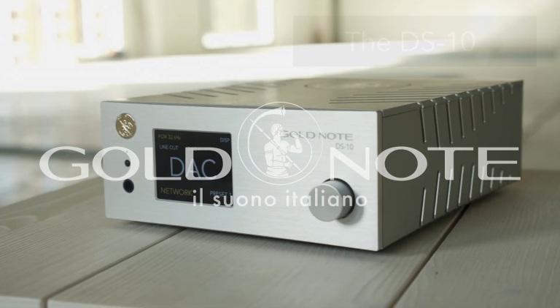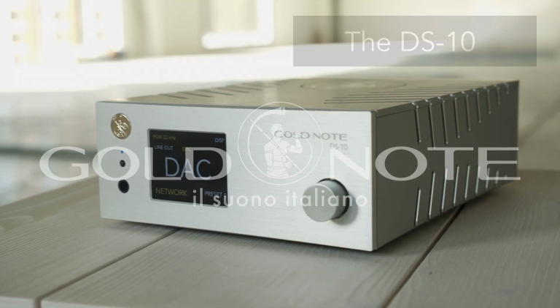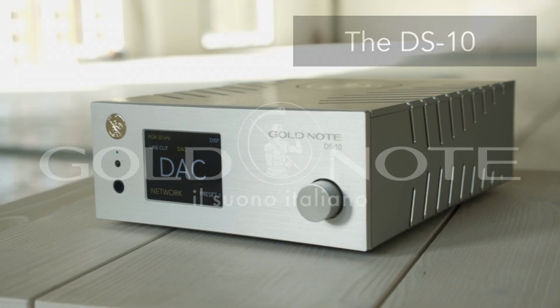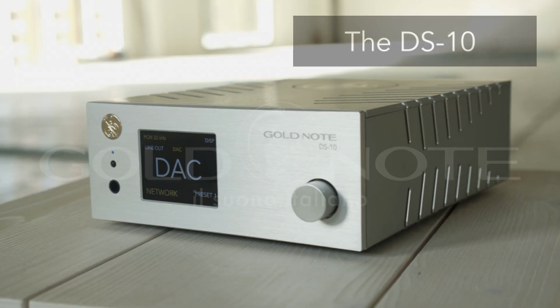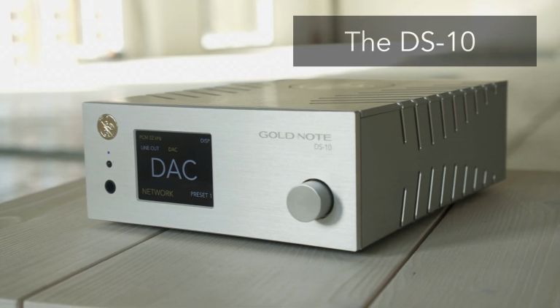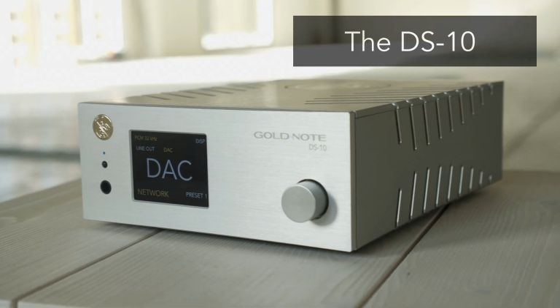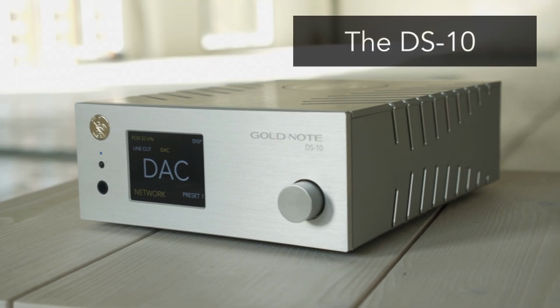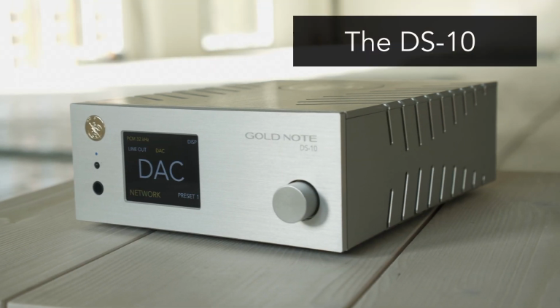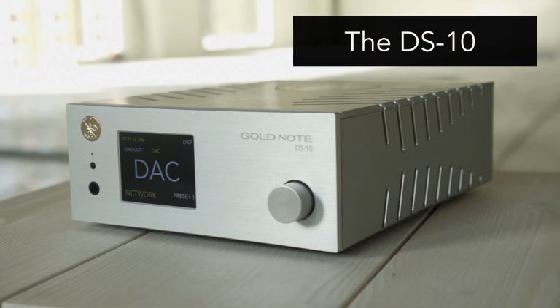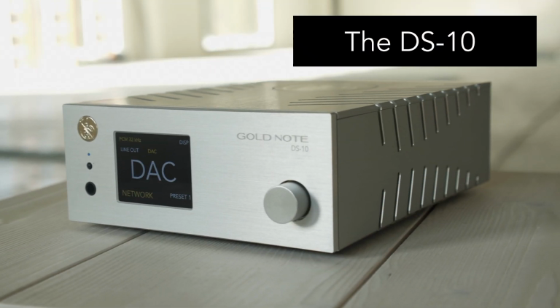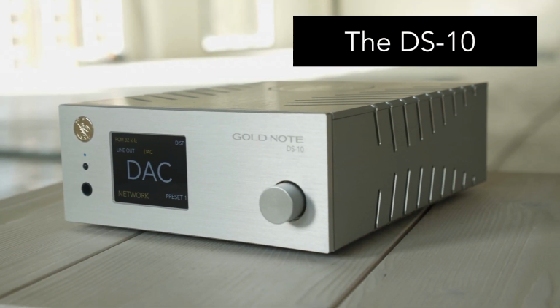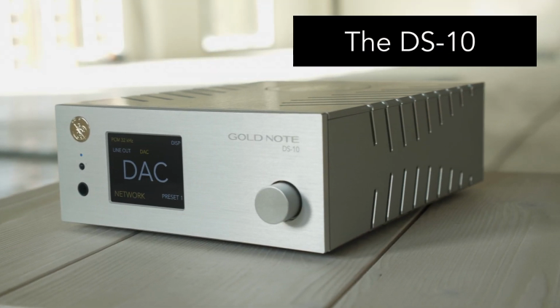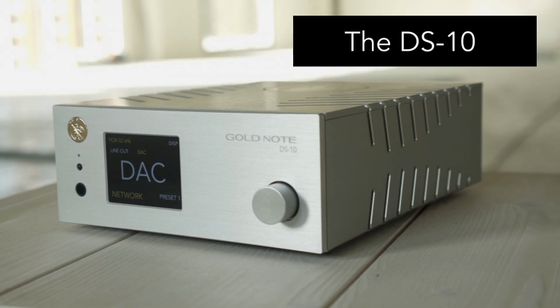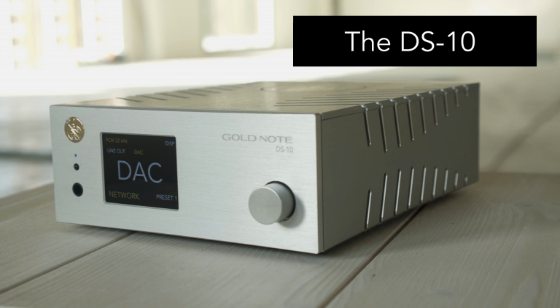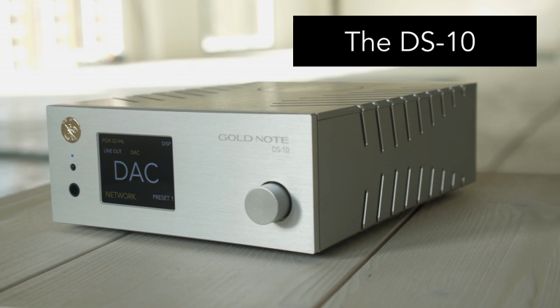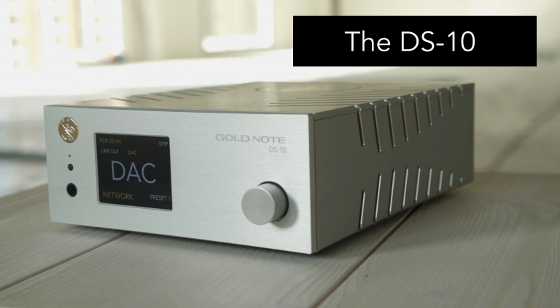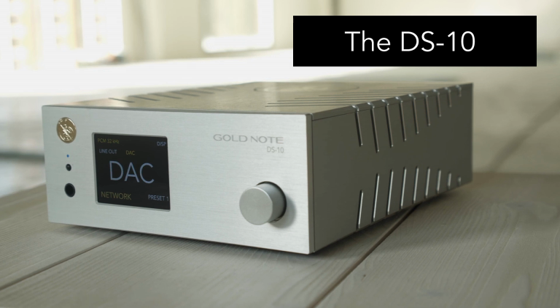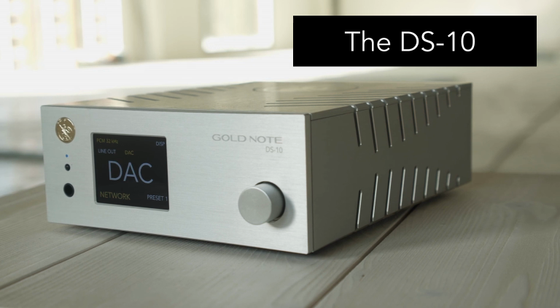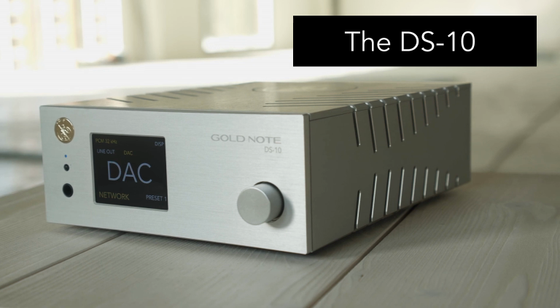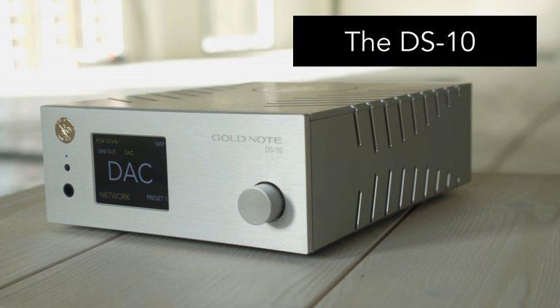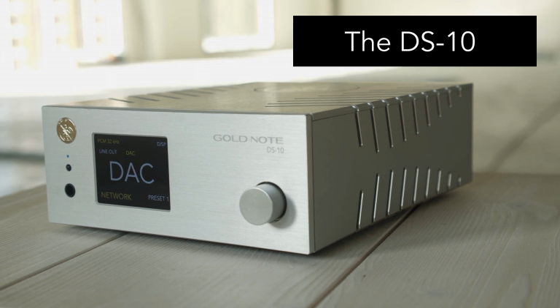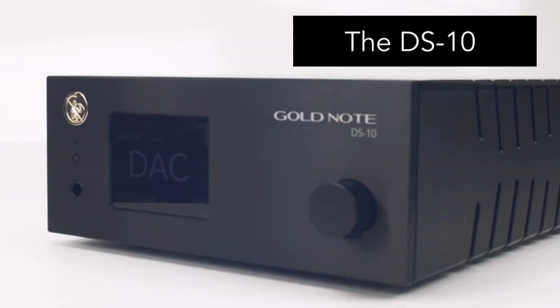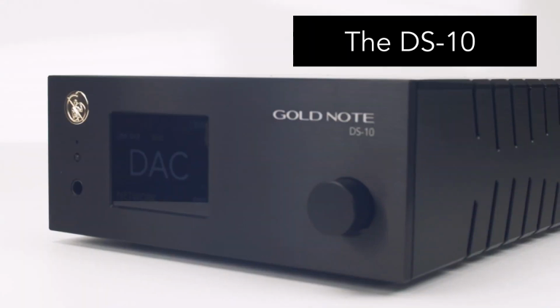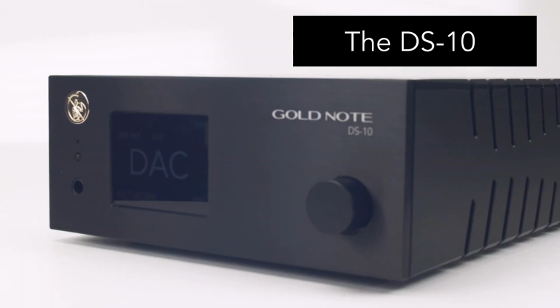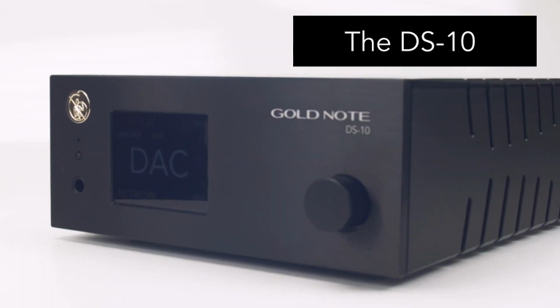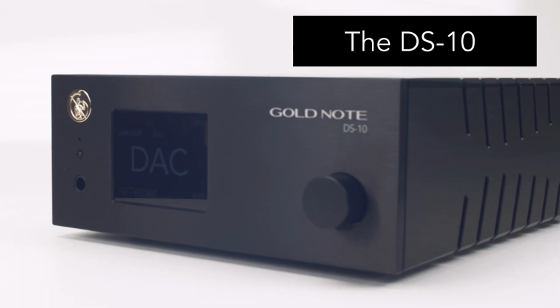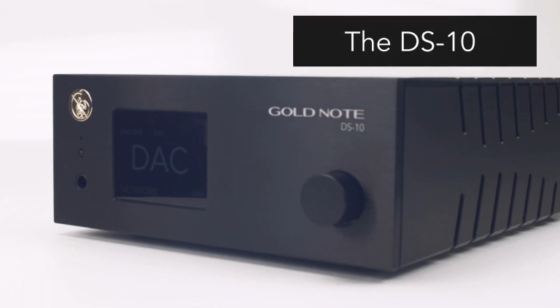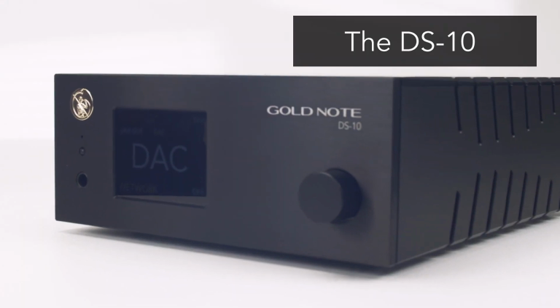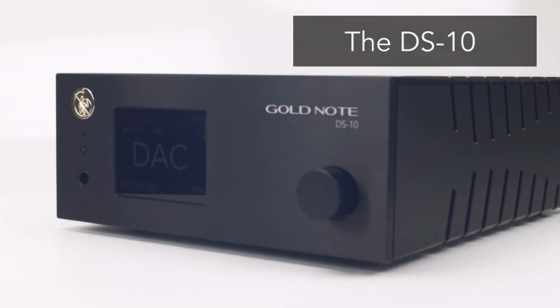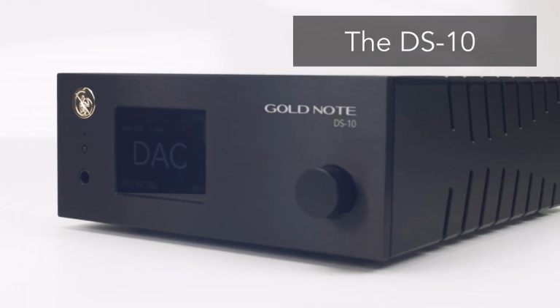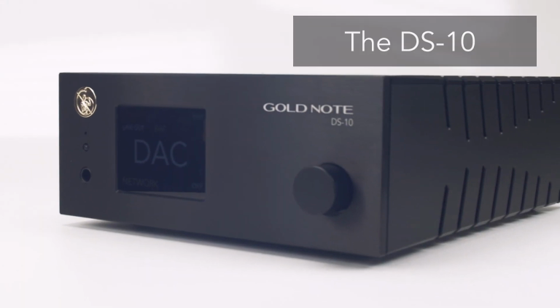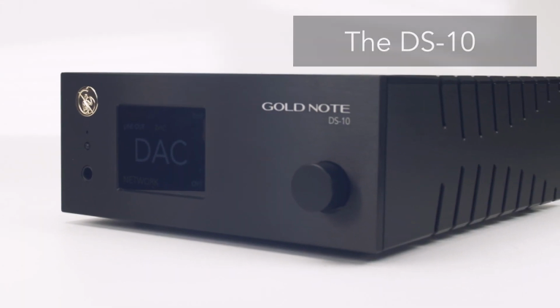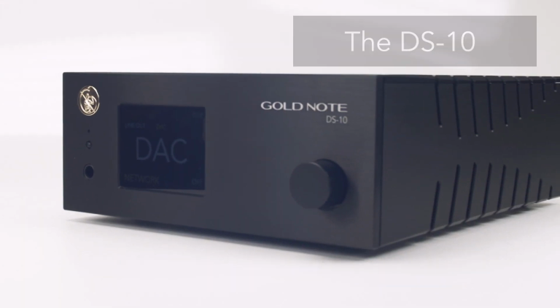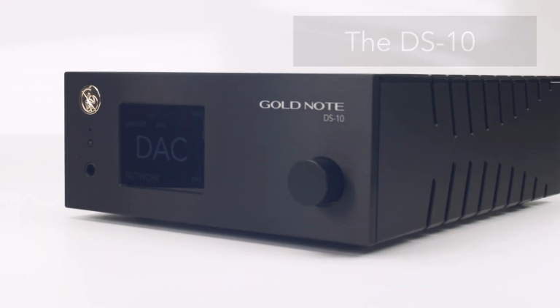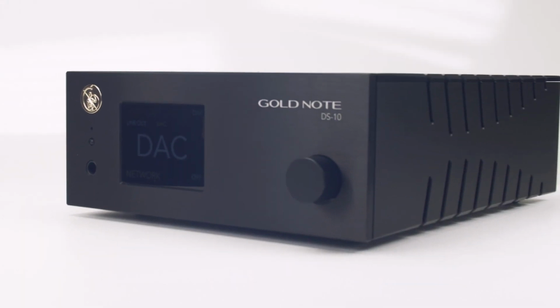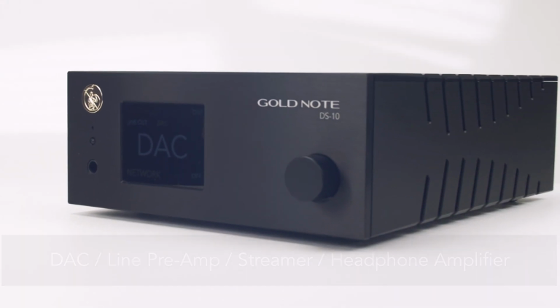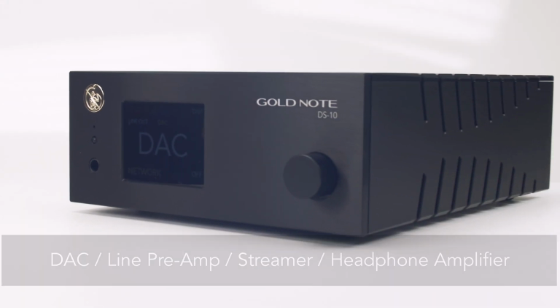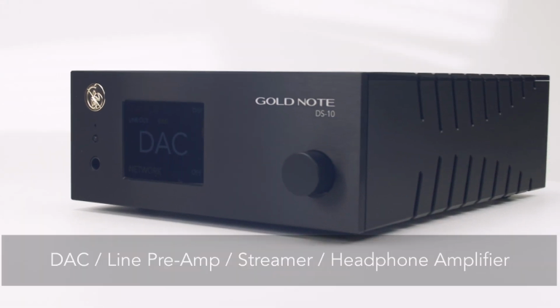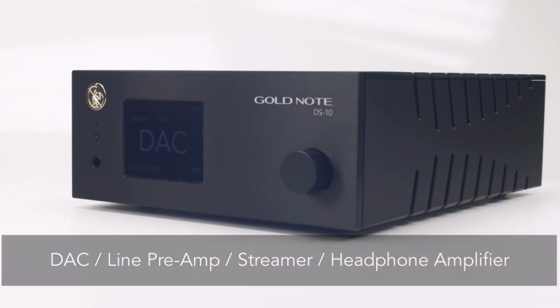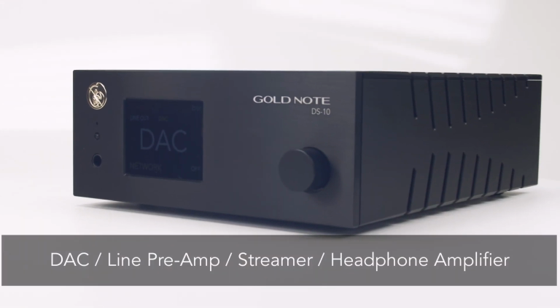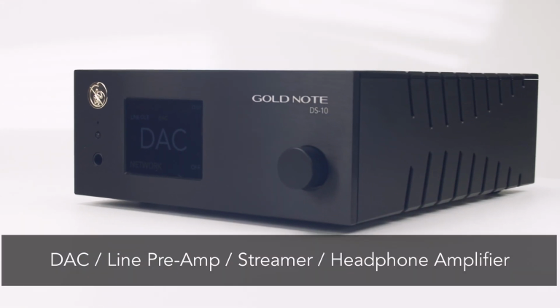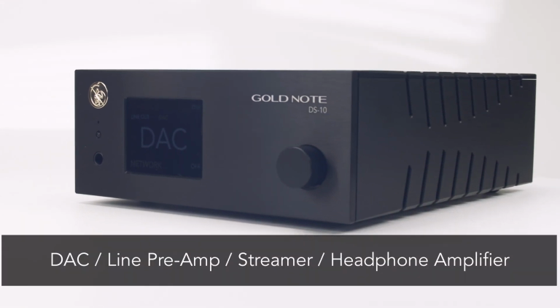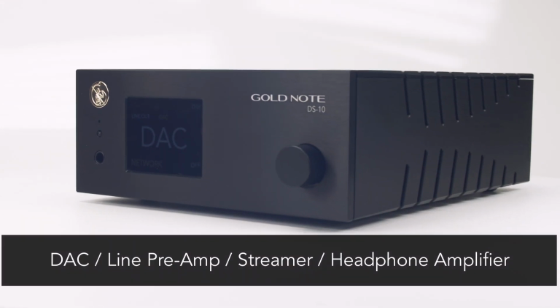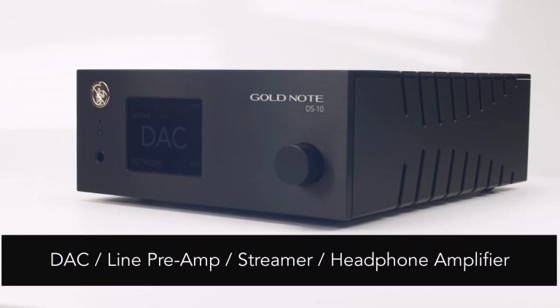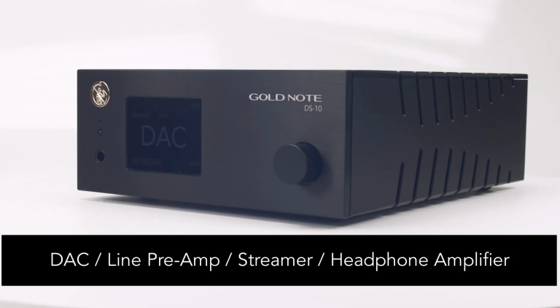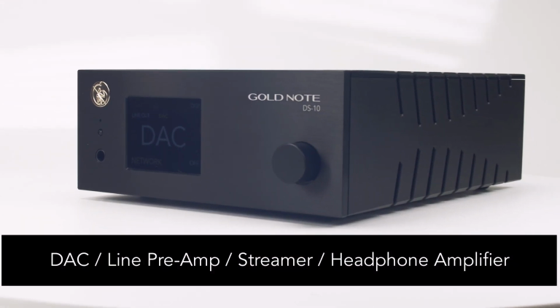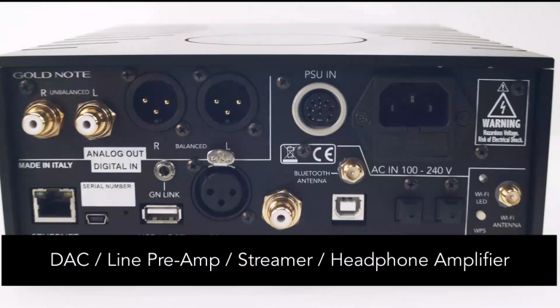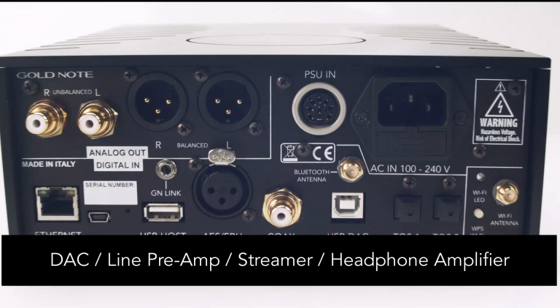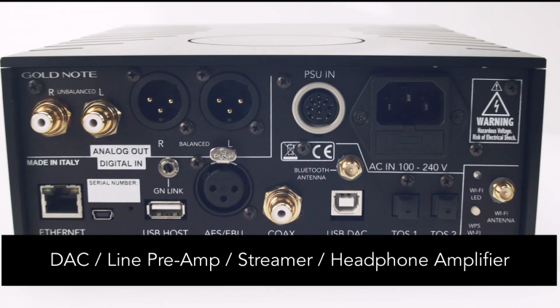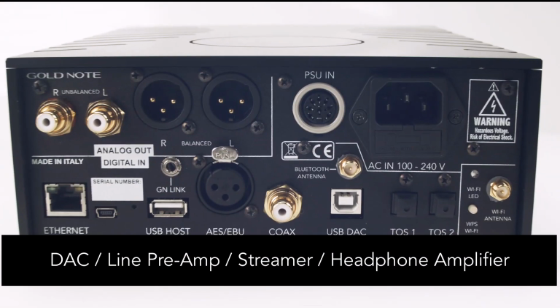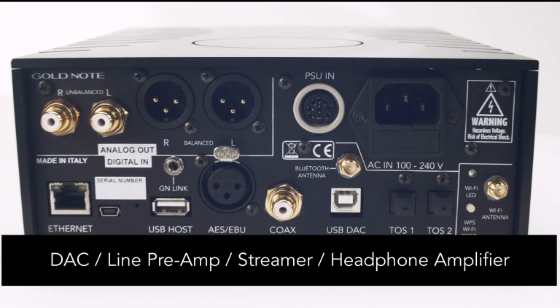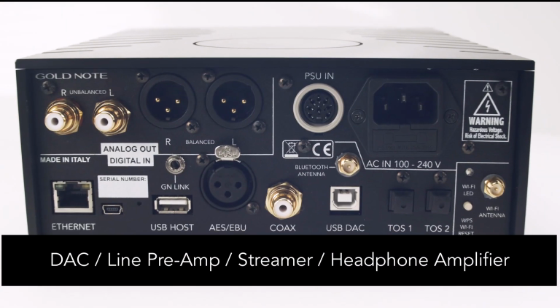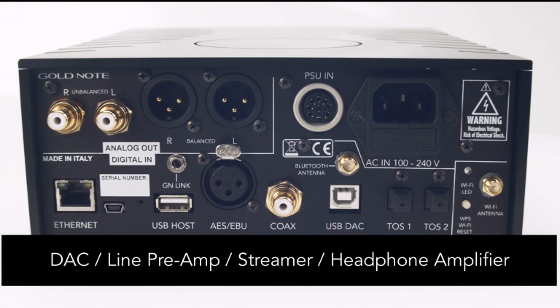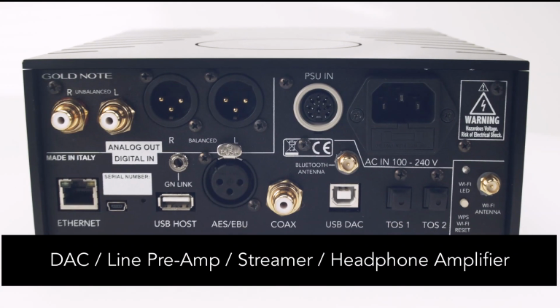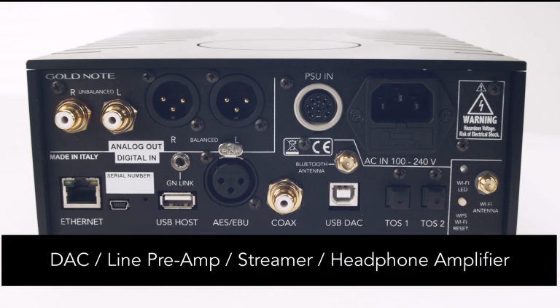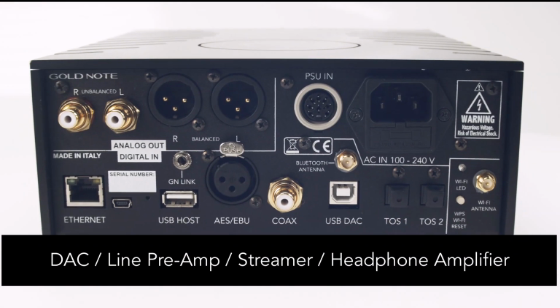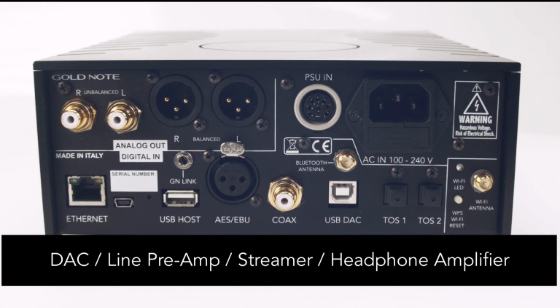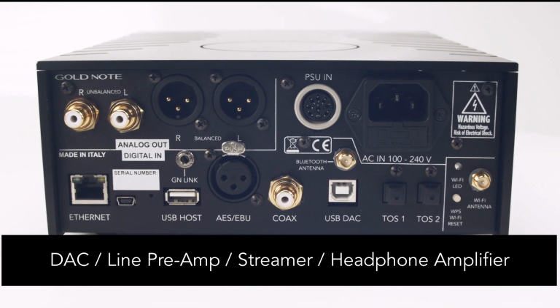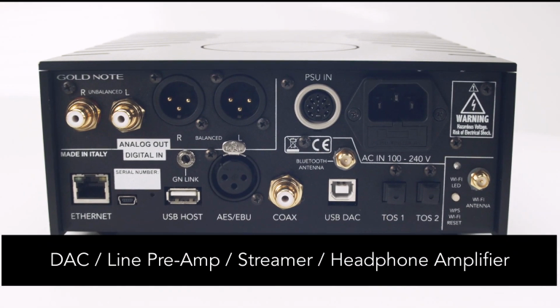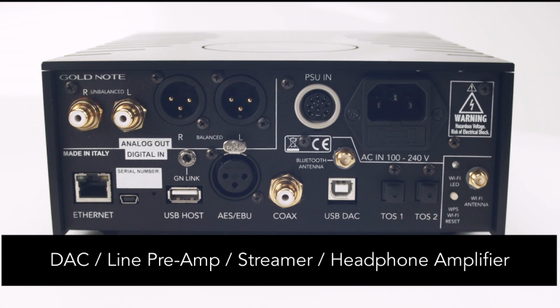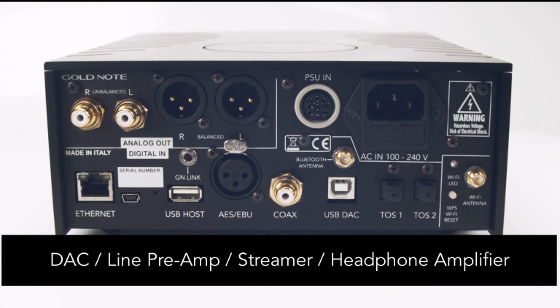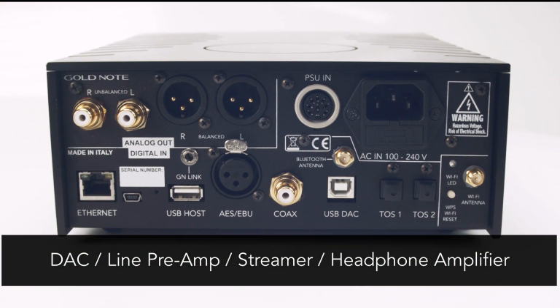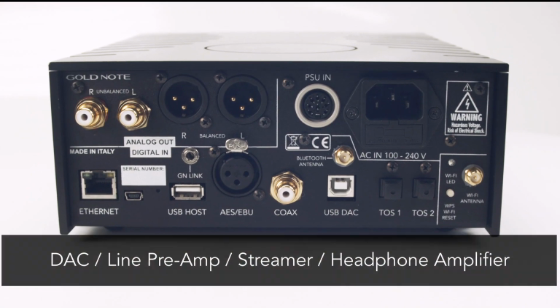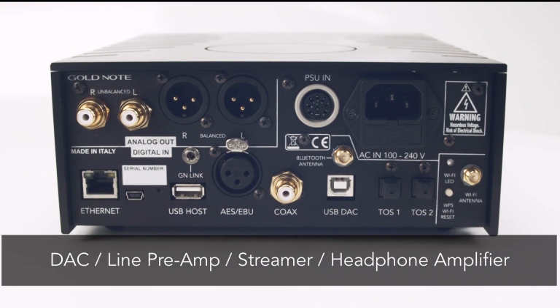This is the DS10 from GoldNote. It's a DAC, a line preamp, a streamer, and a headphone amplifier.